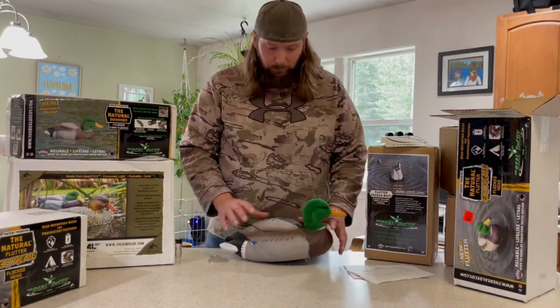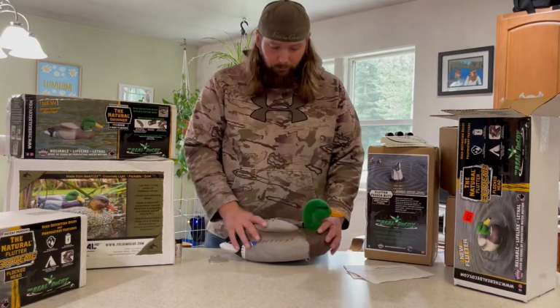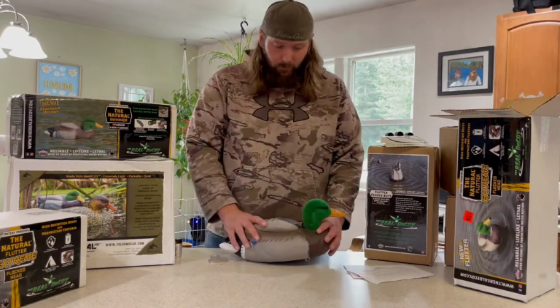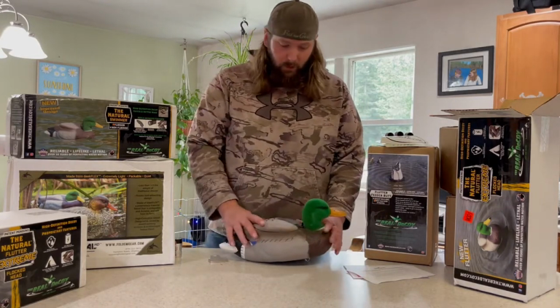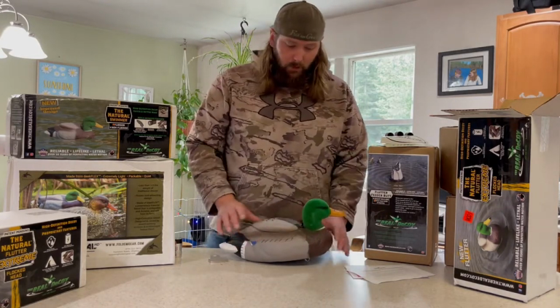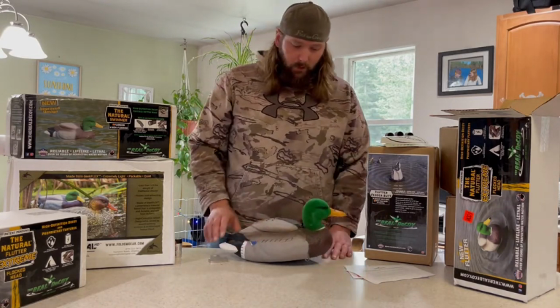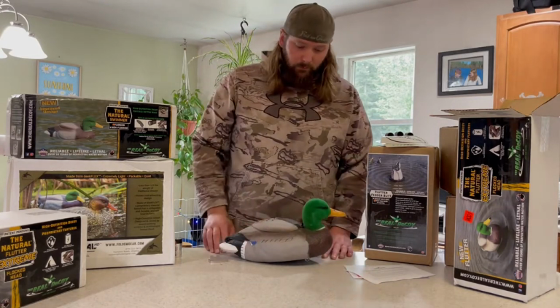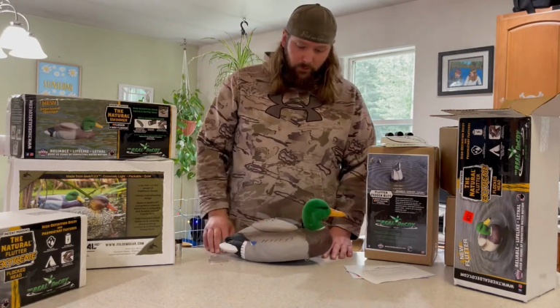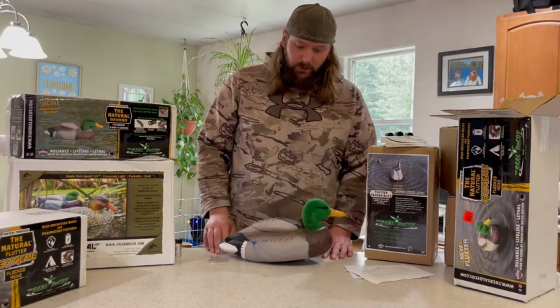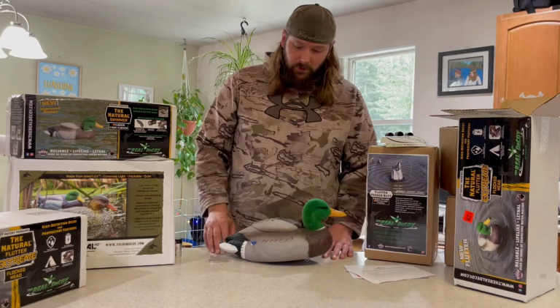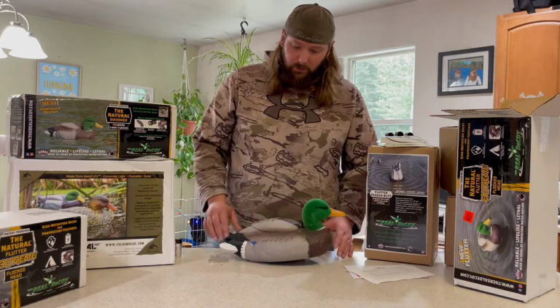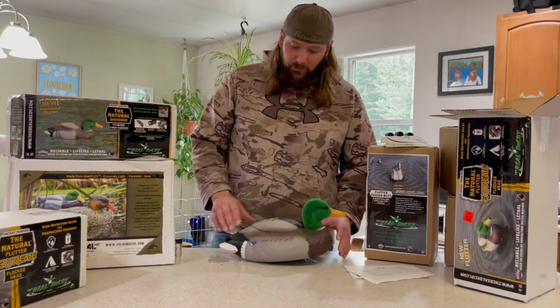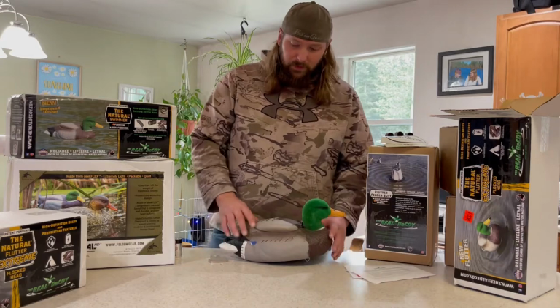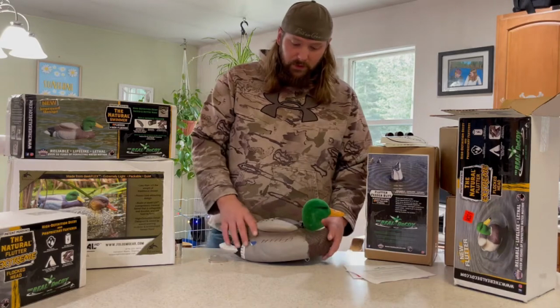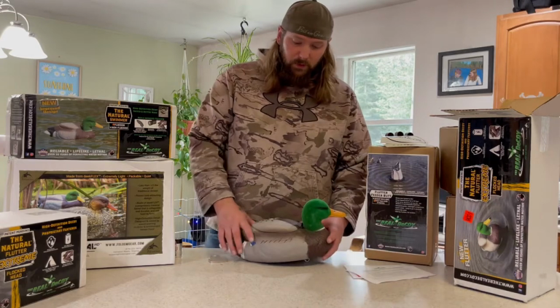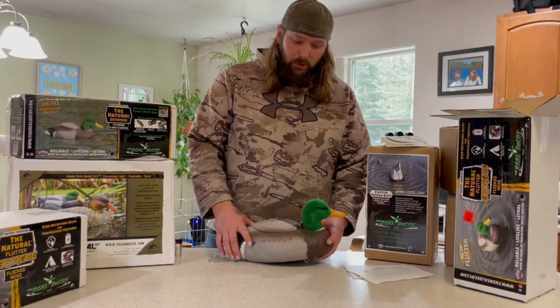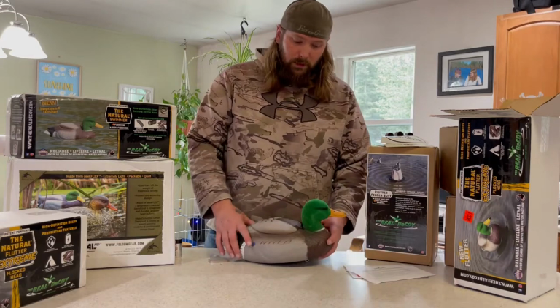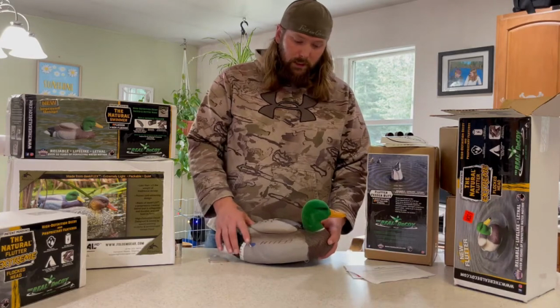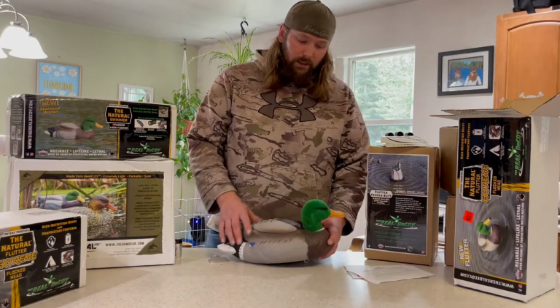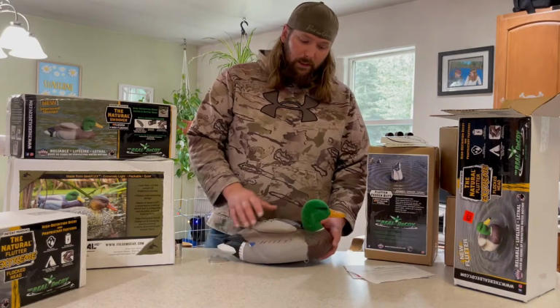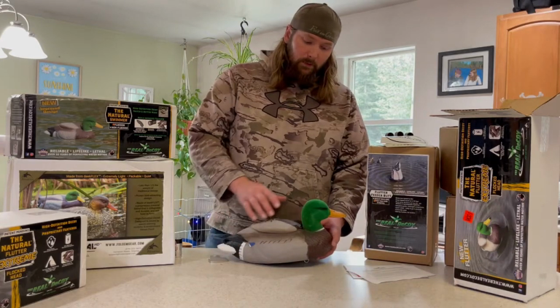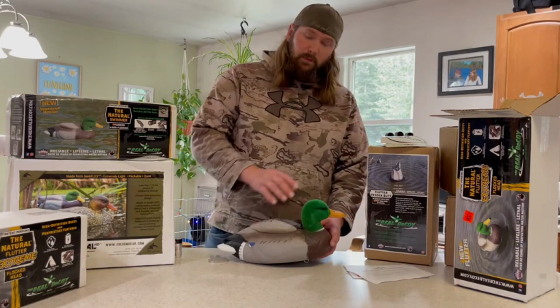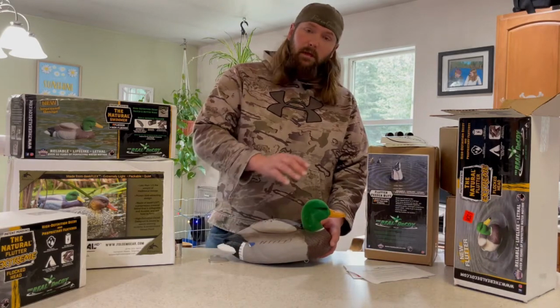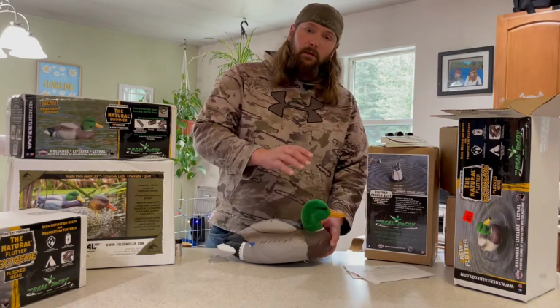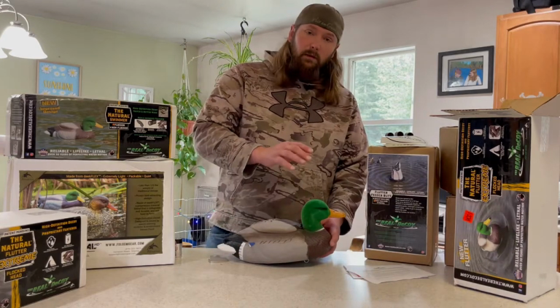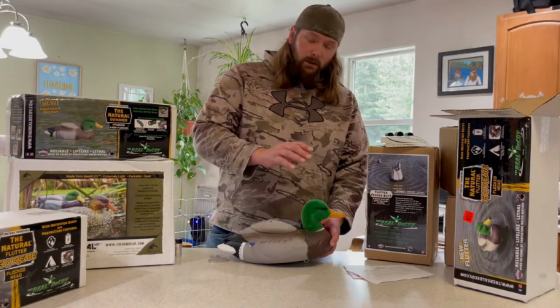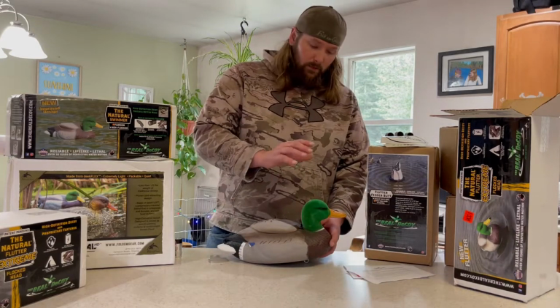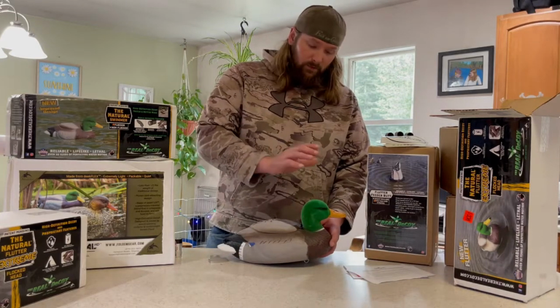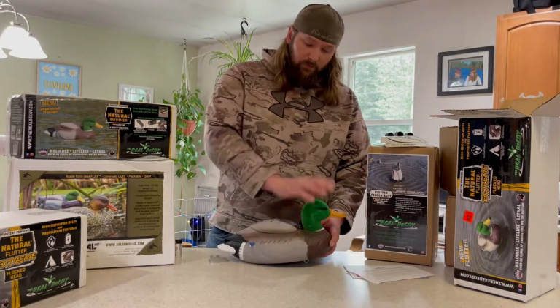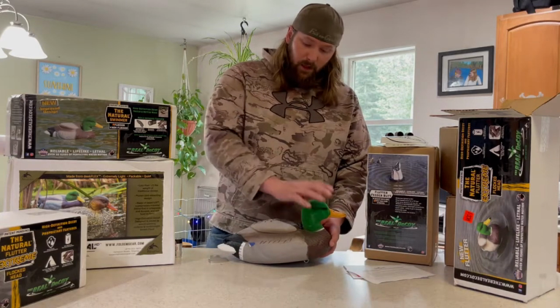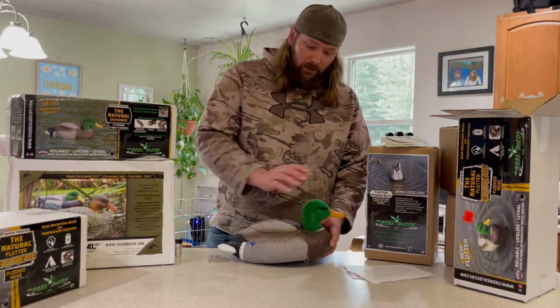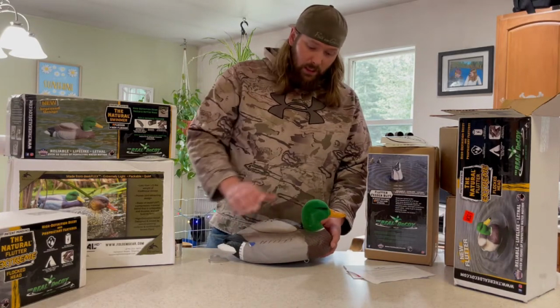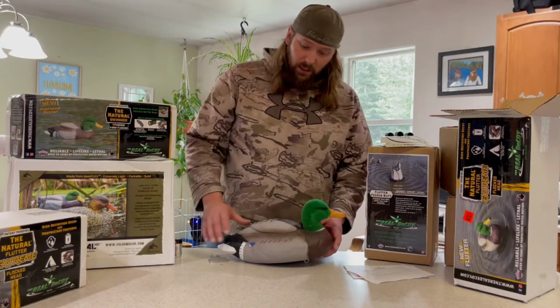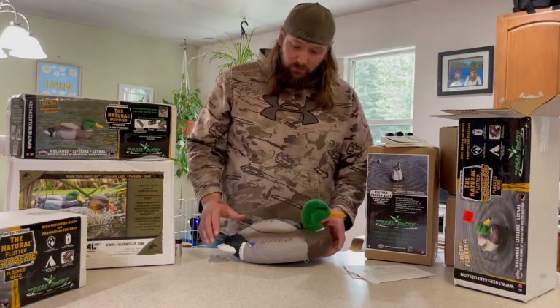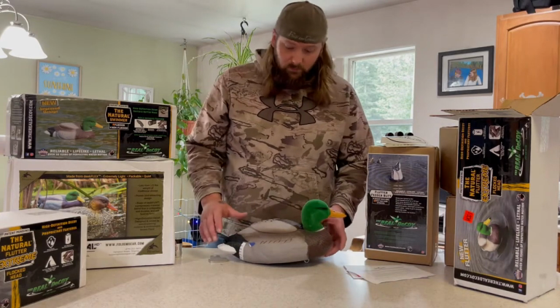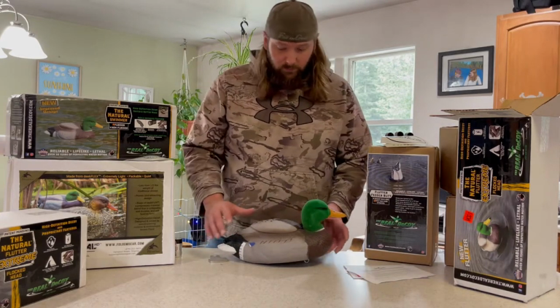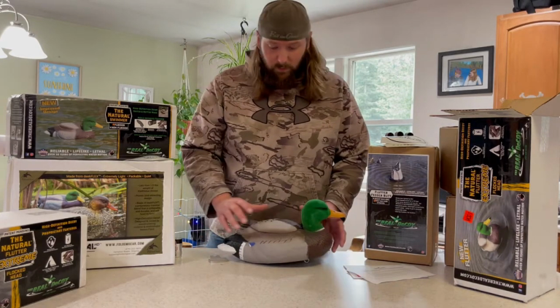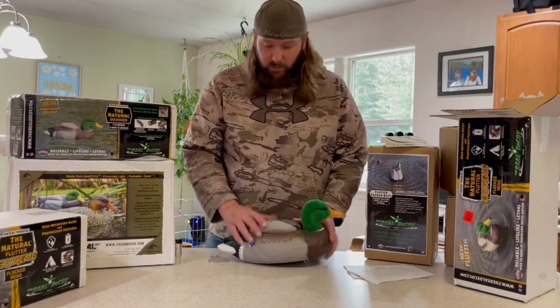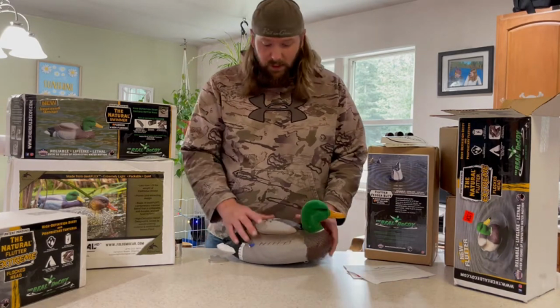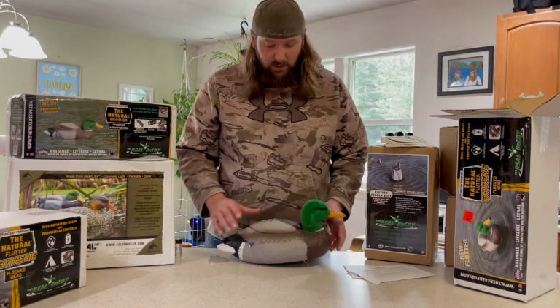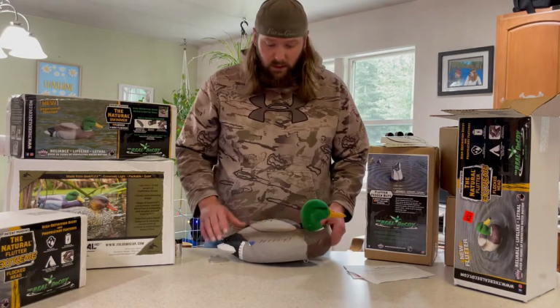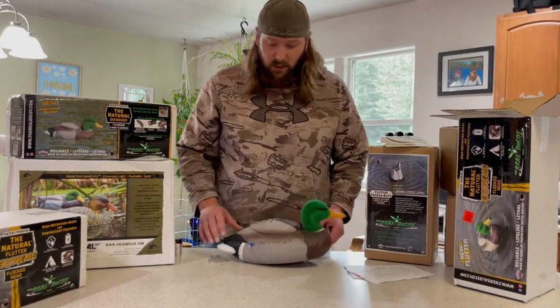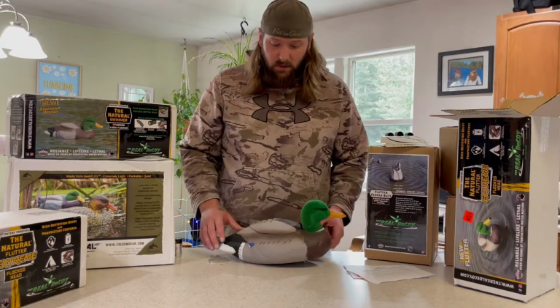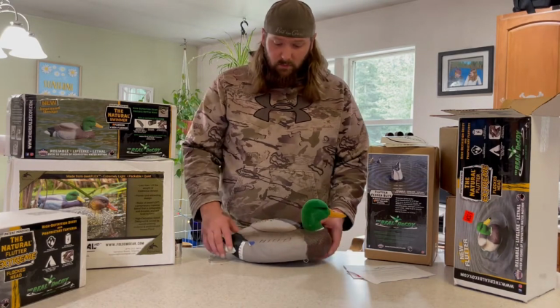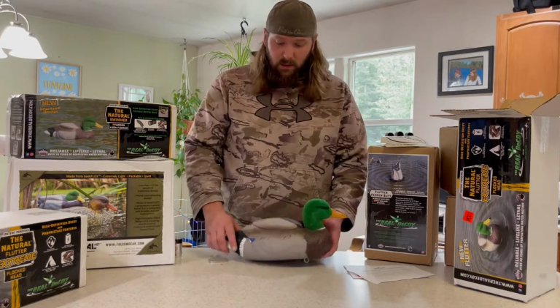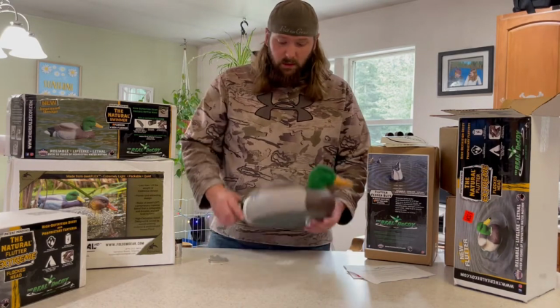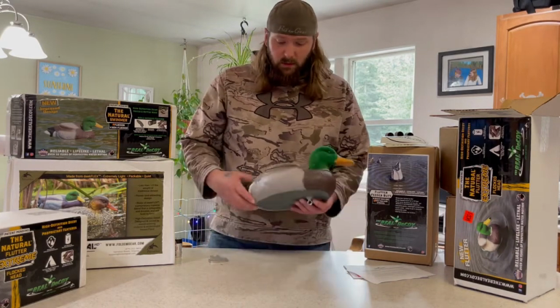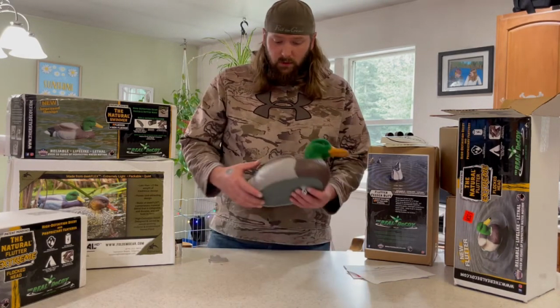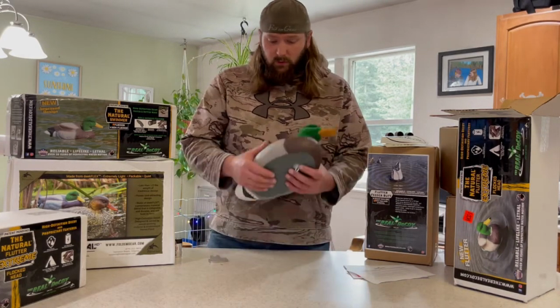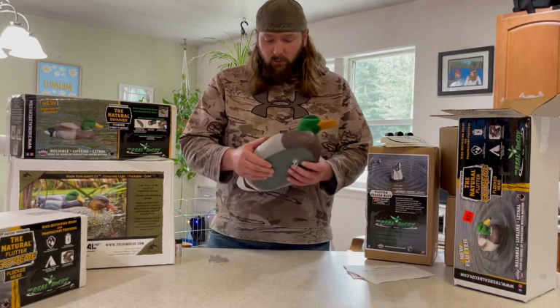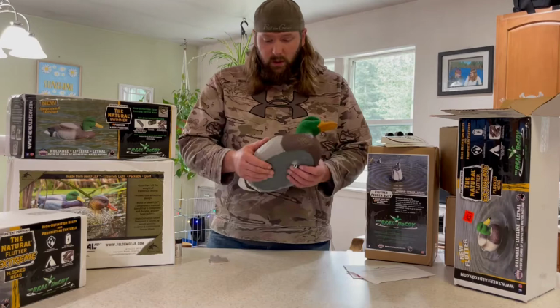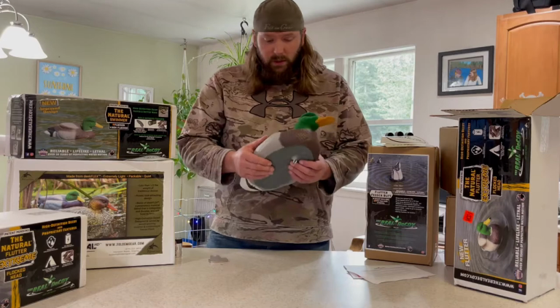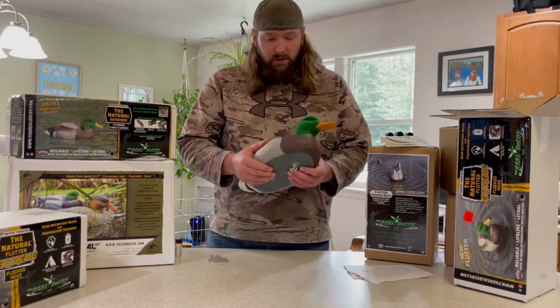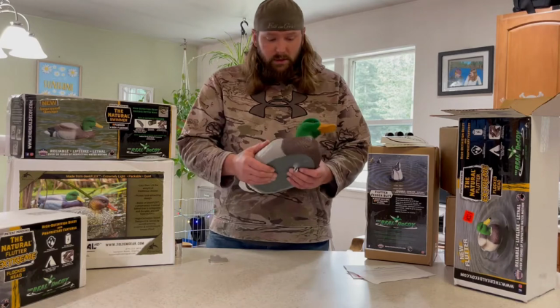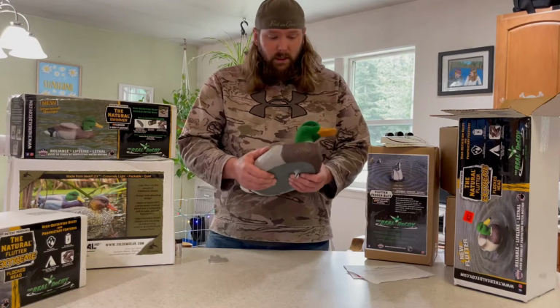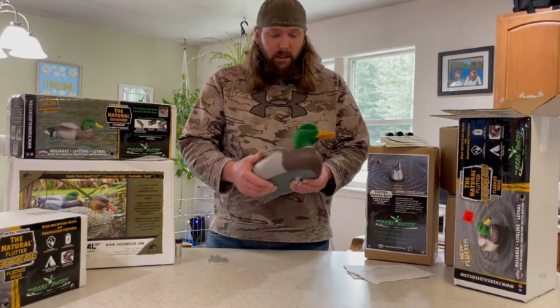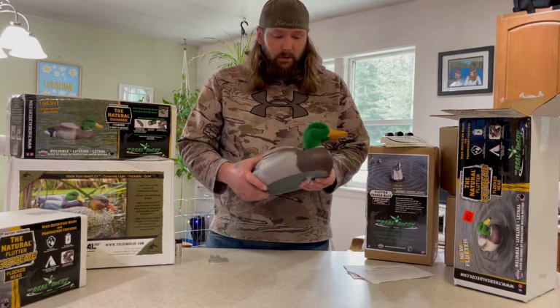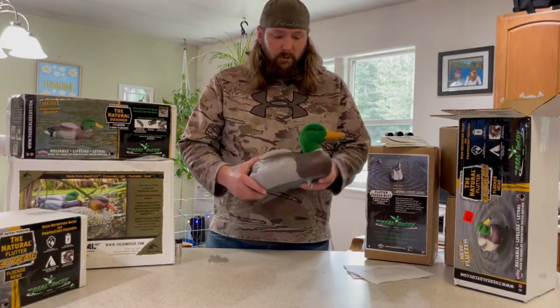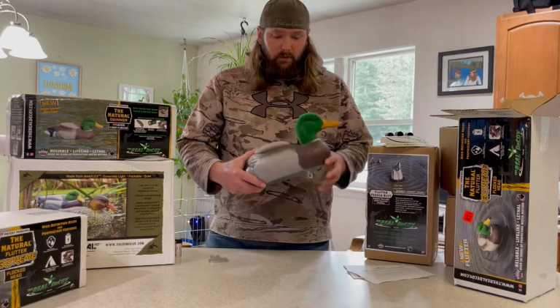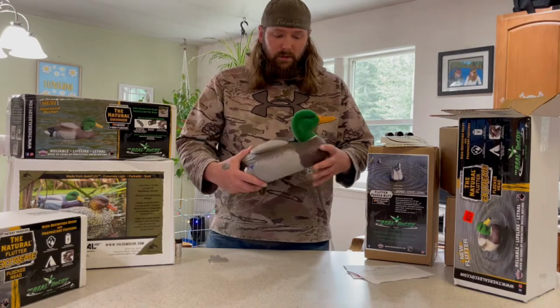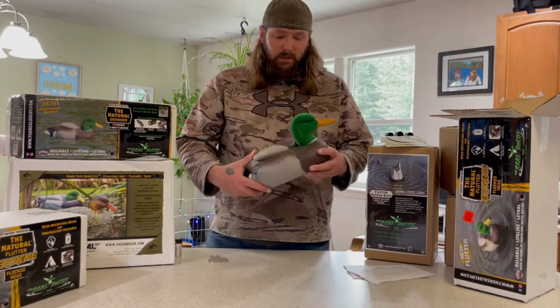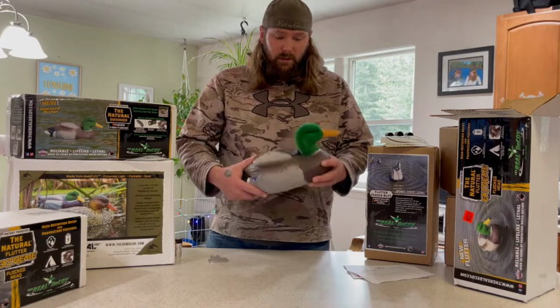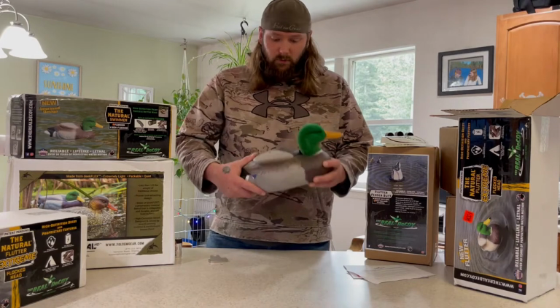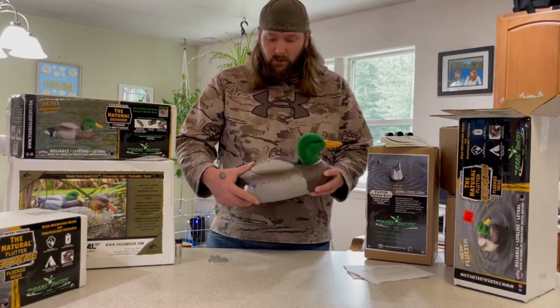So the first thing about this decoy that stands out to me: the flocked head, the paint scheme, and the rugged design of this decoy.